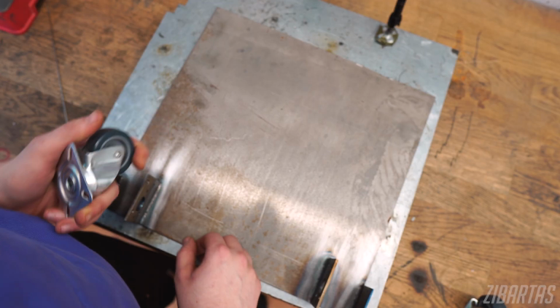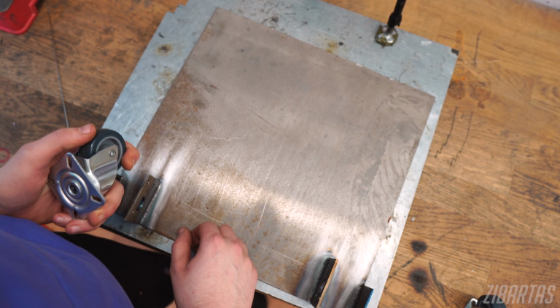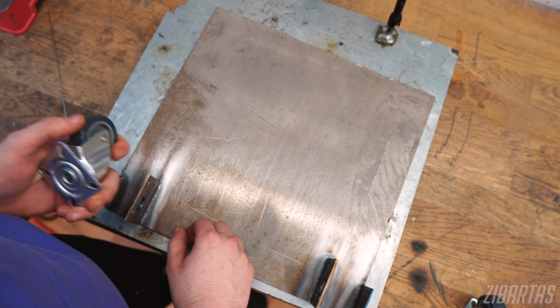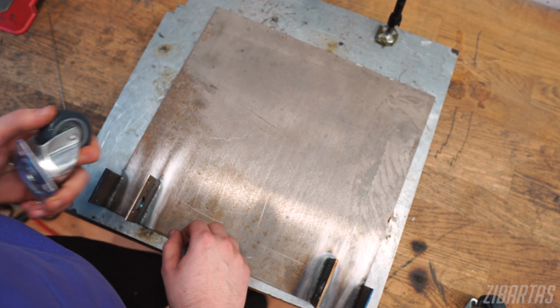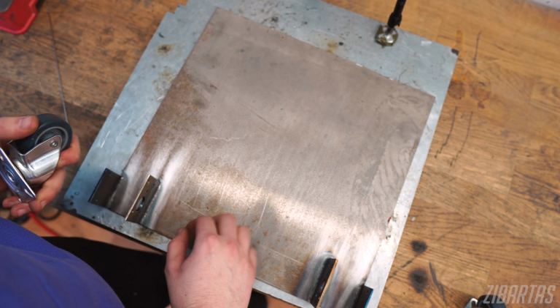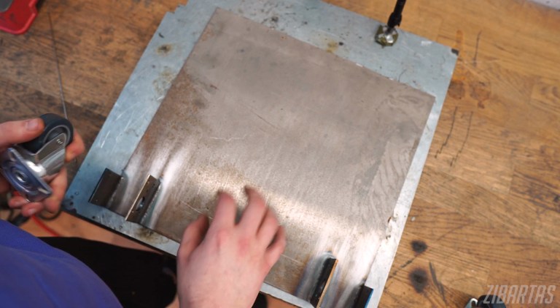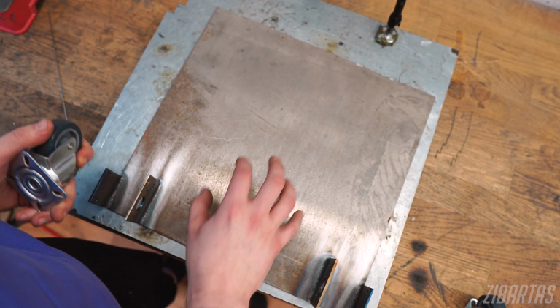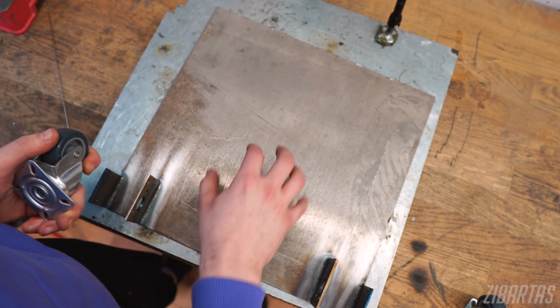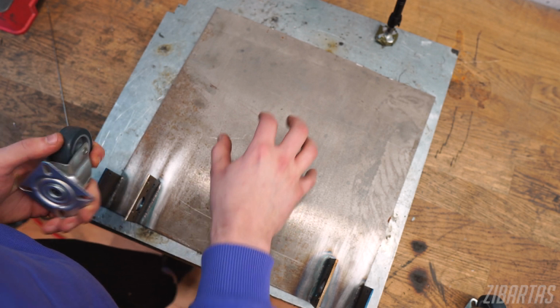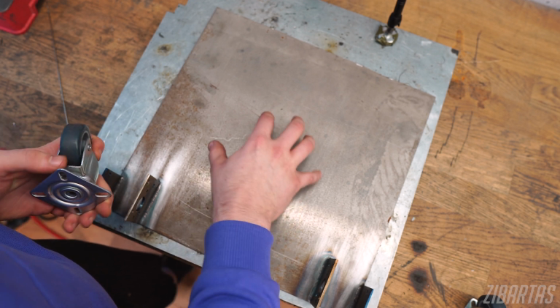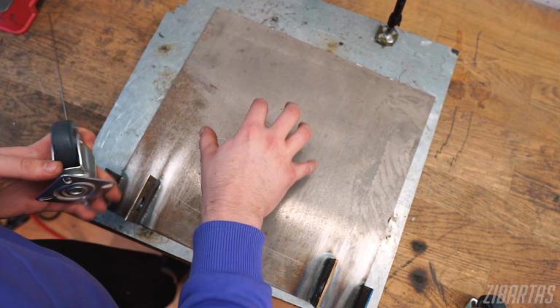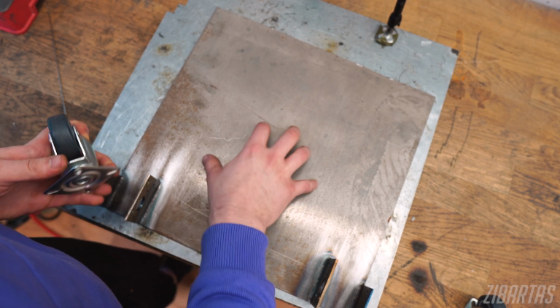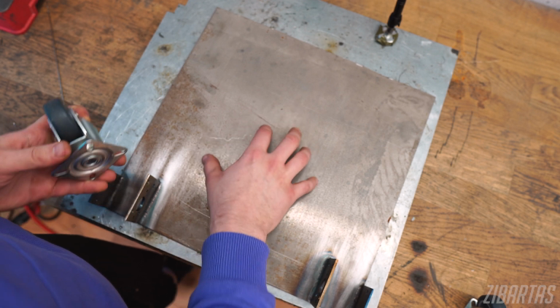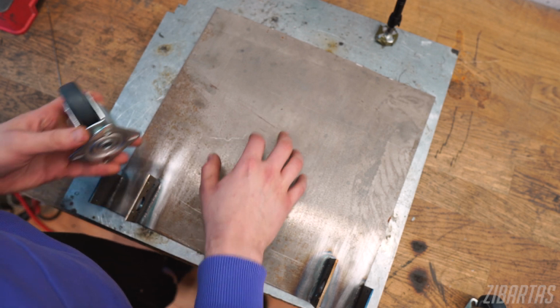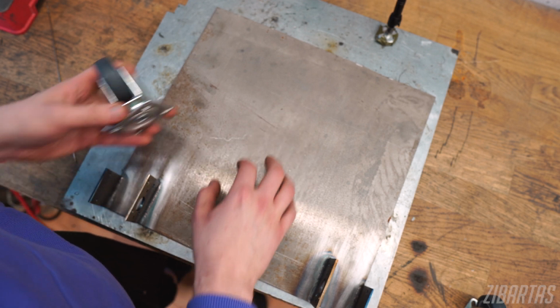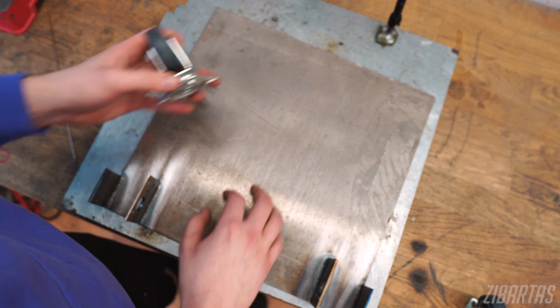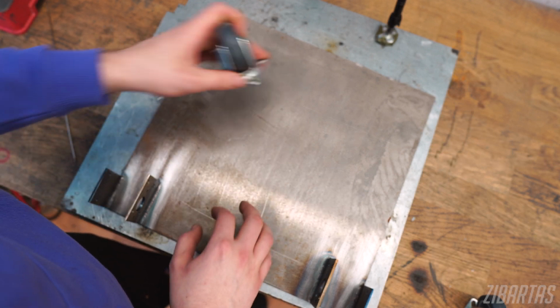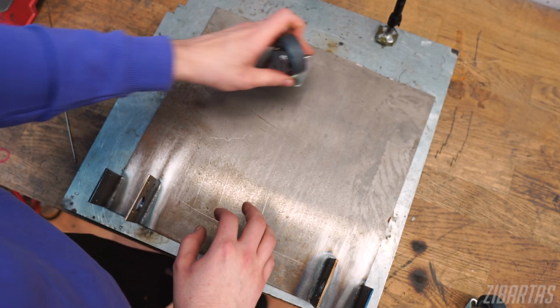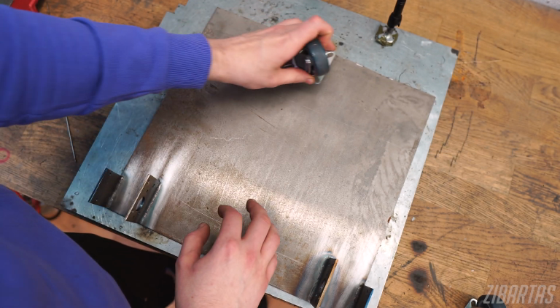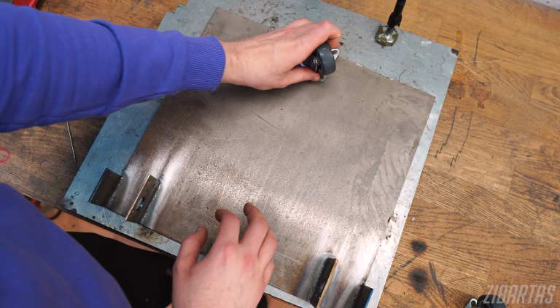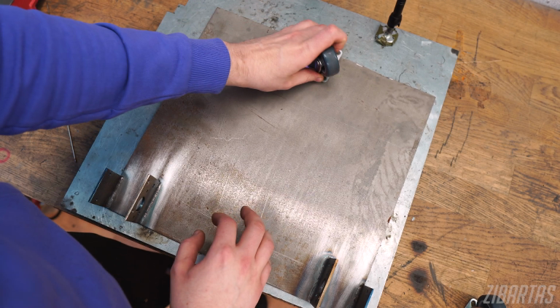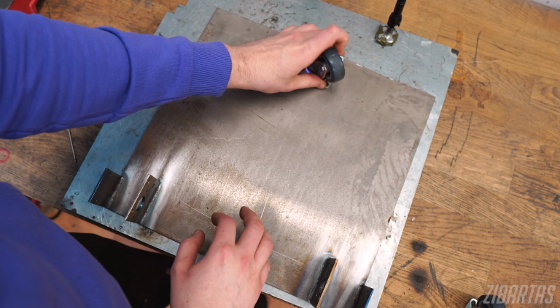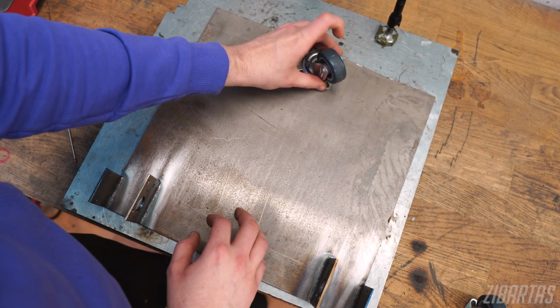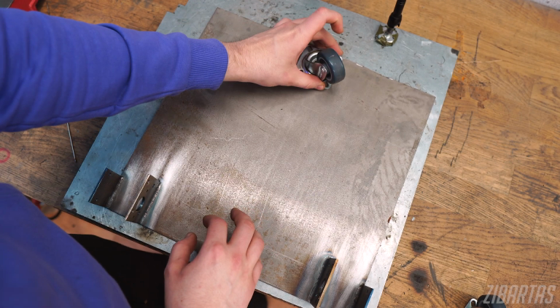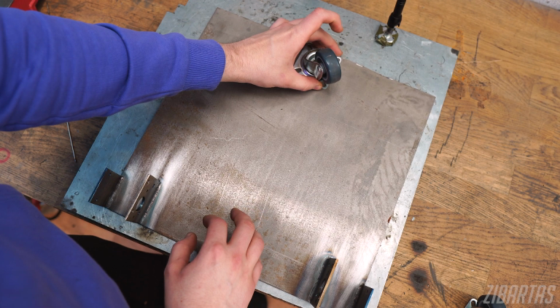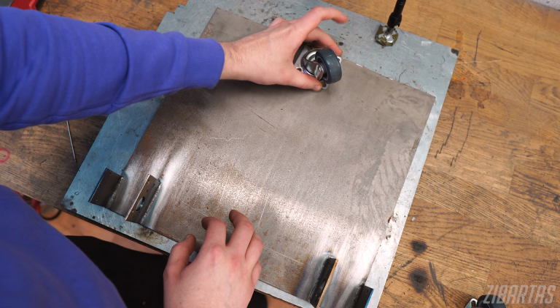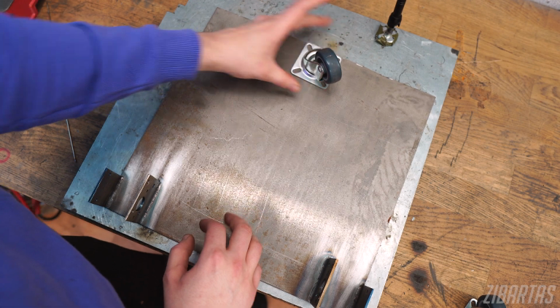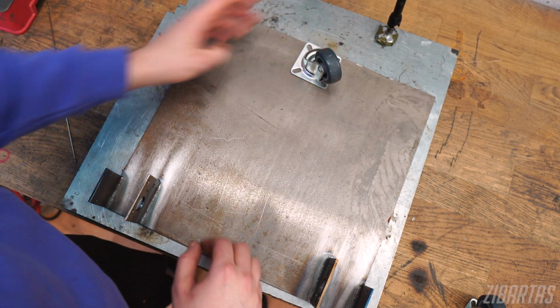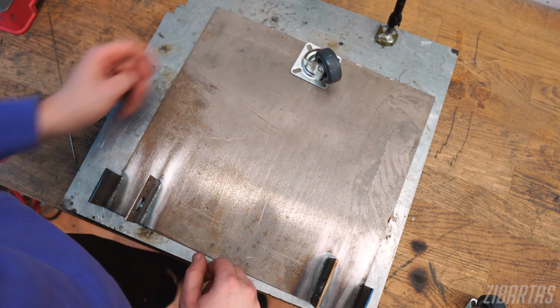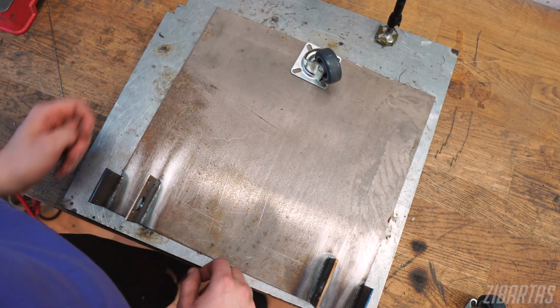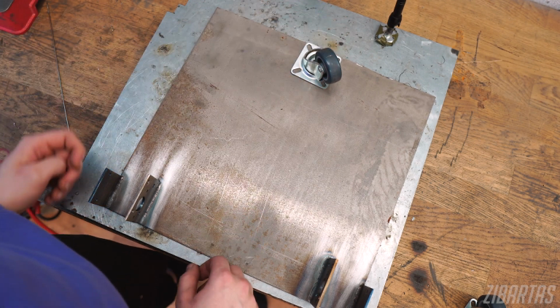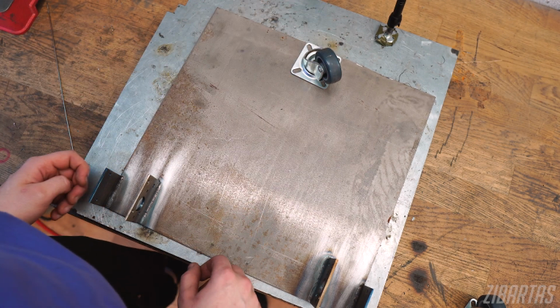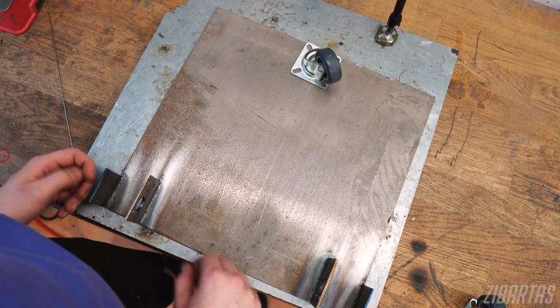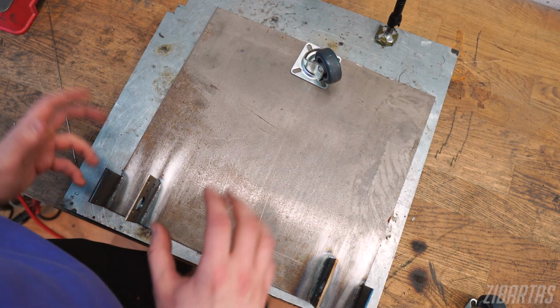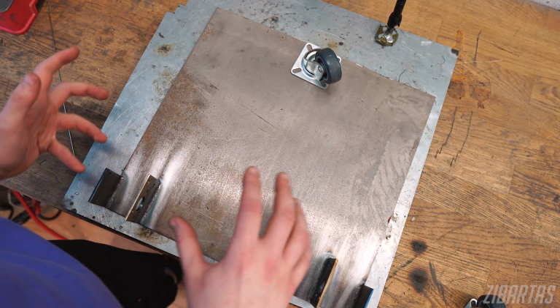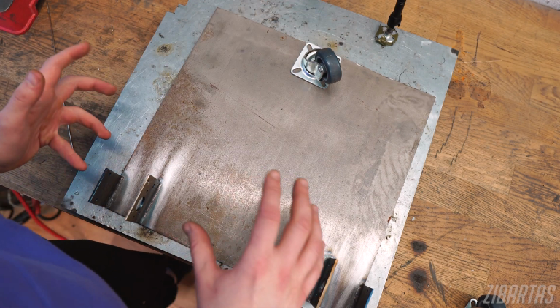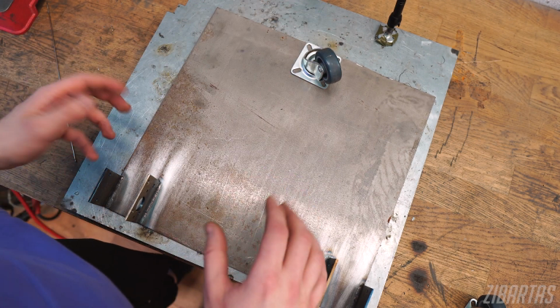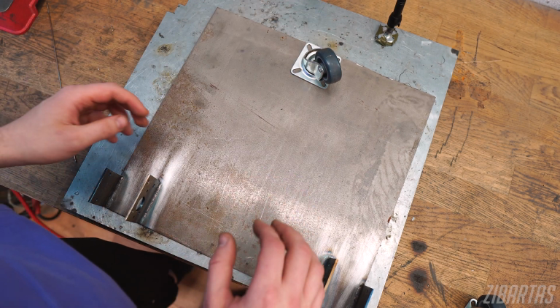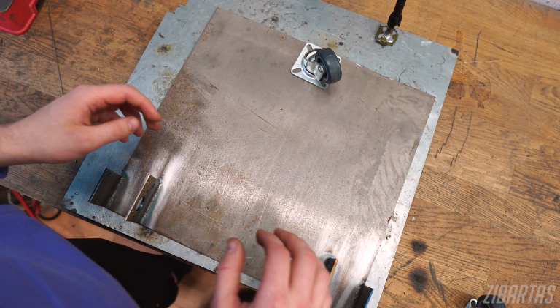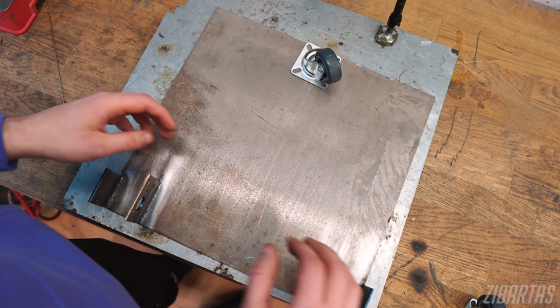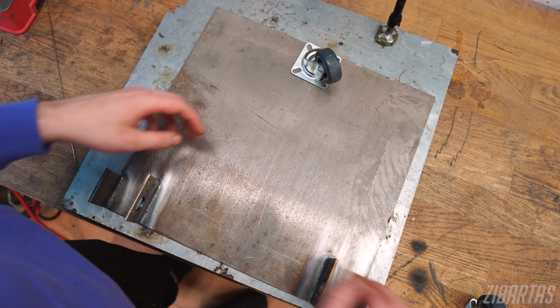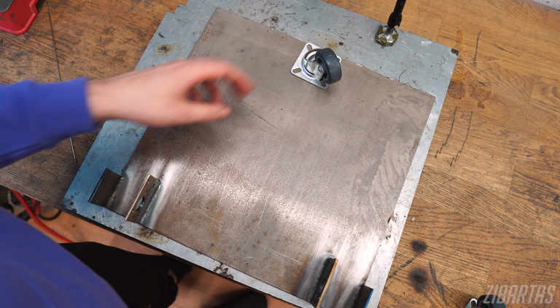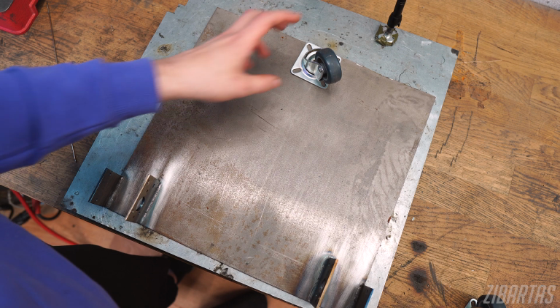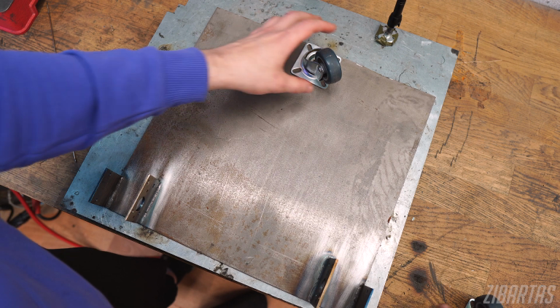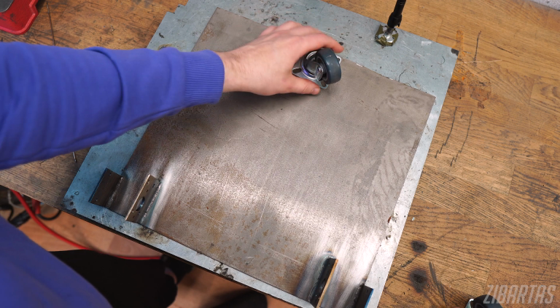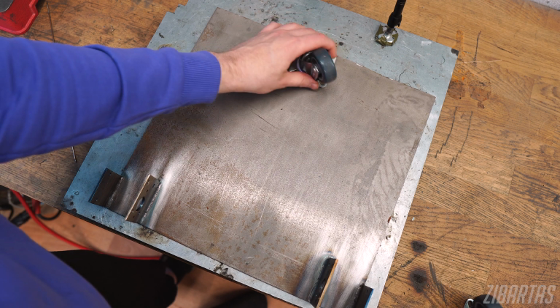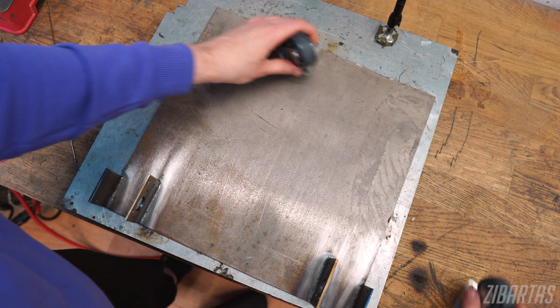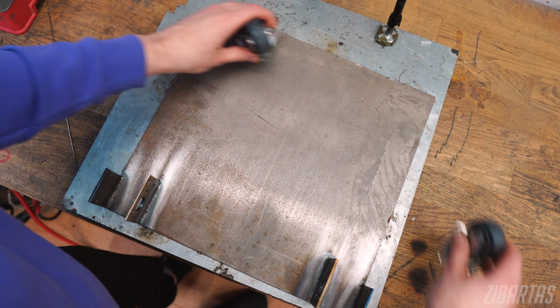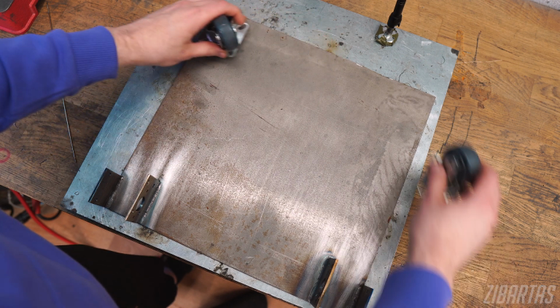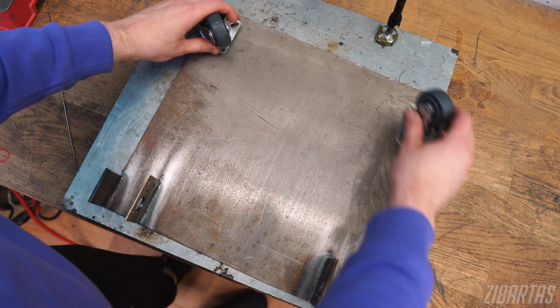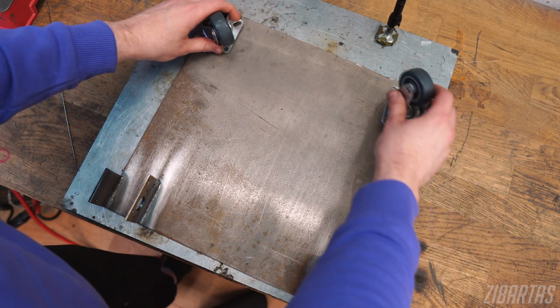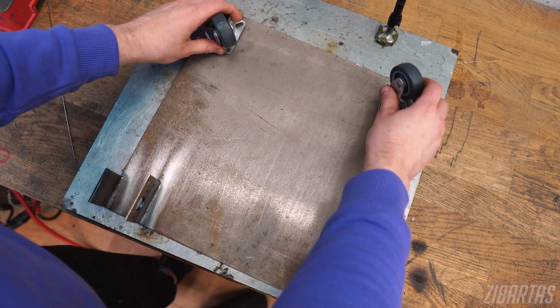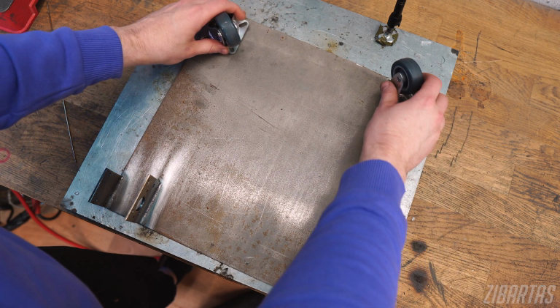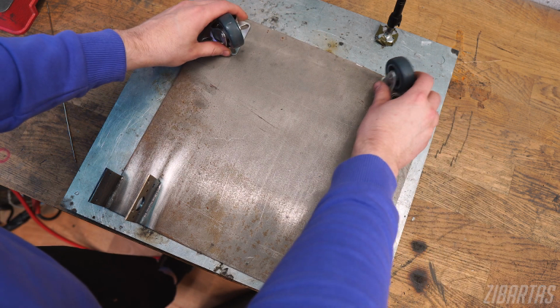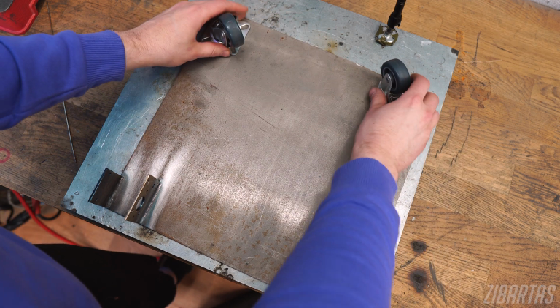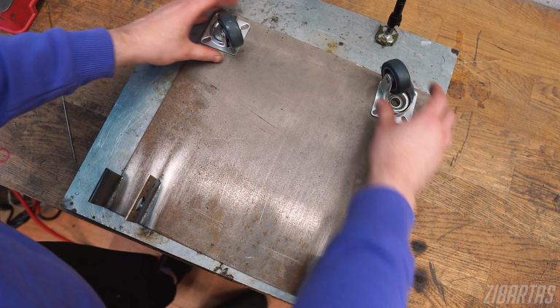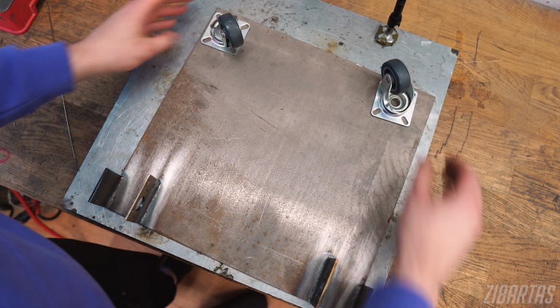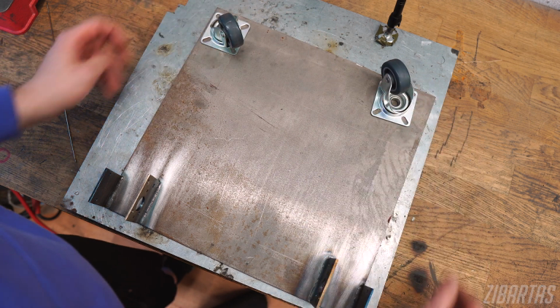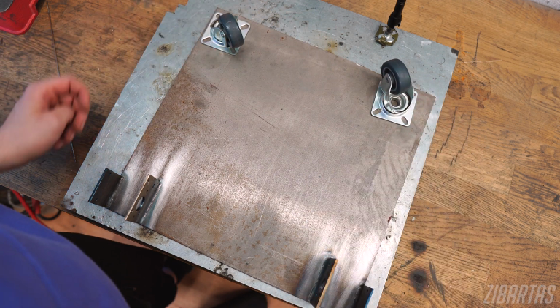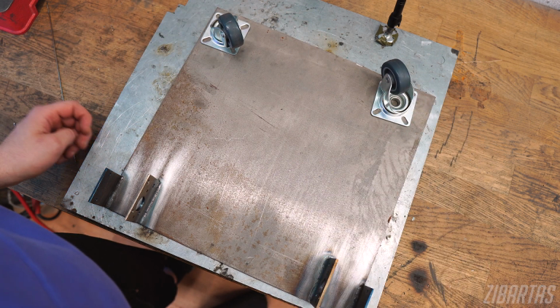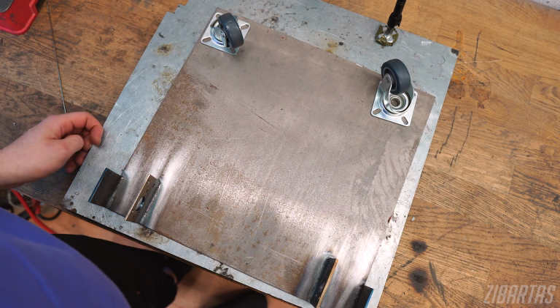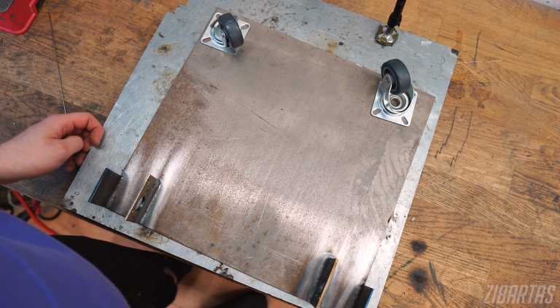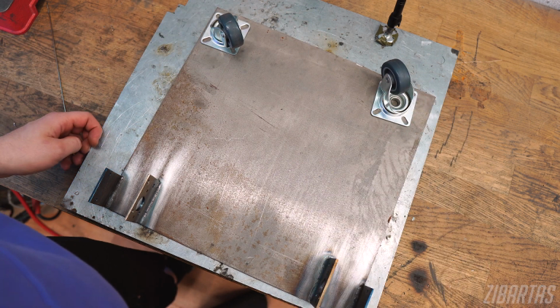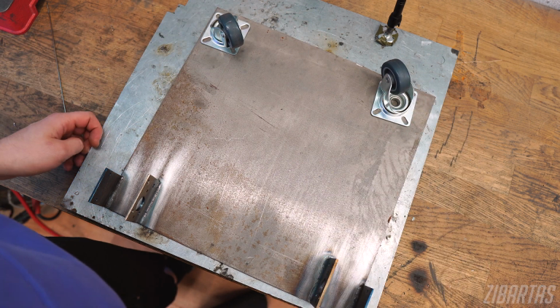I'm not cutting the base plate right now because even though I'm going with a single wheel configuration now, if need be, I want to have the option to go to a two wheel configuration.